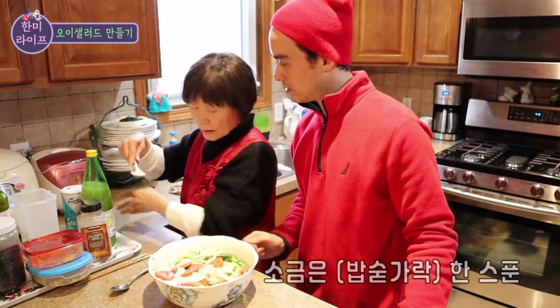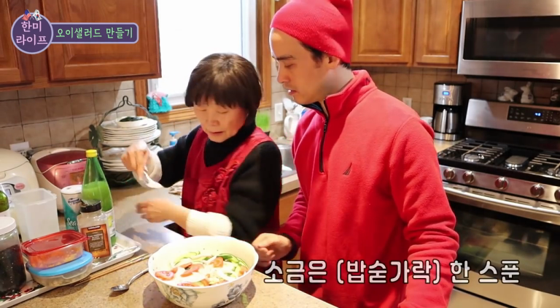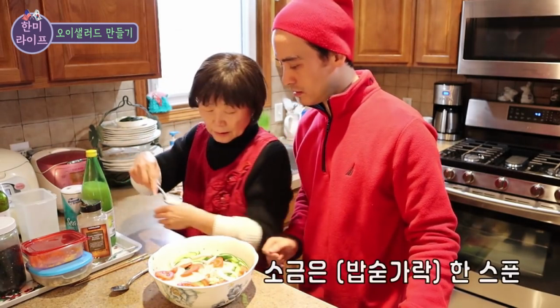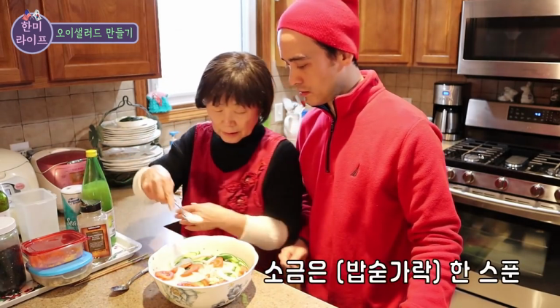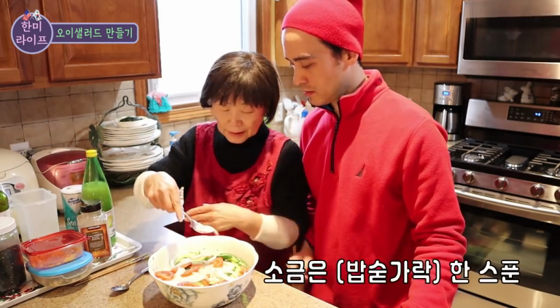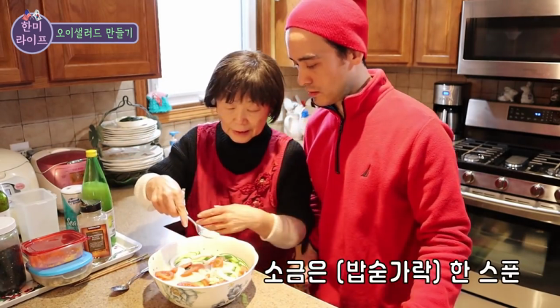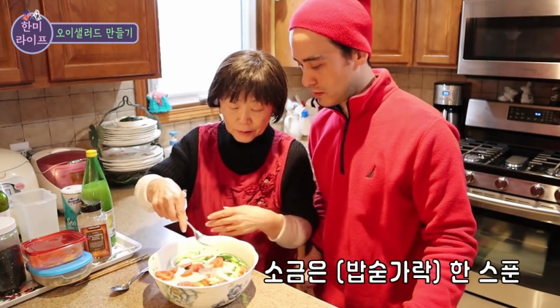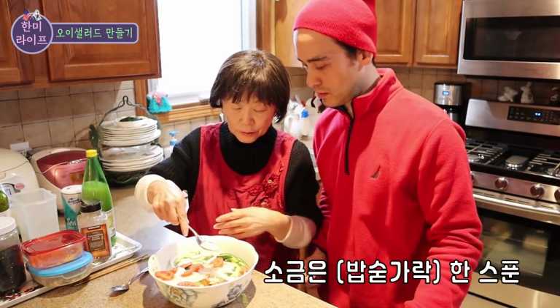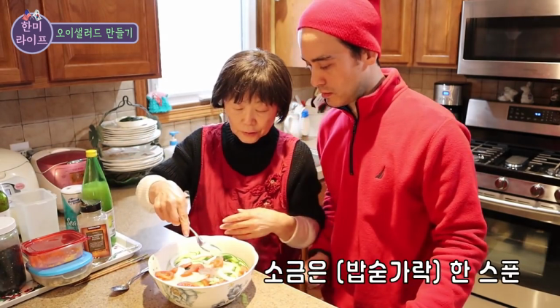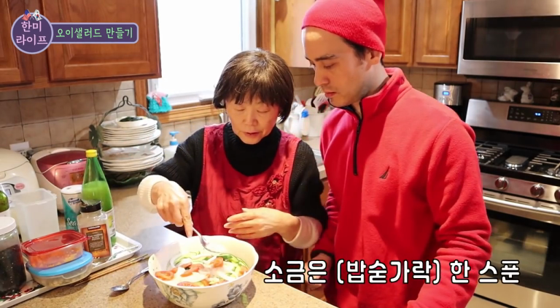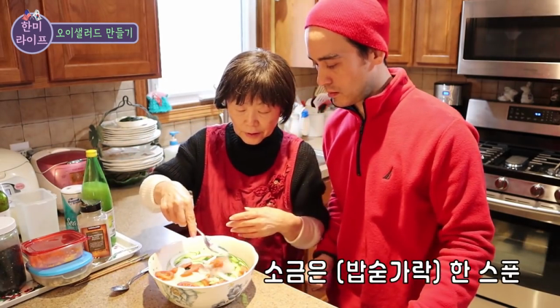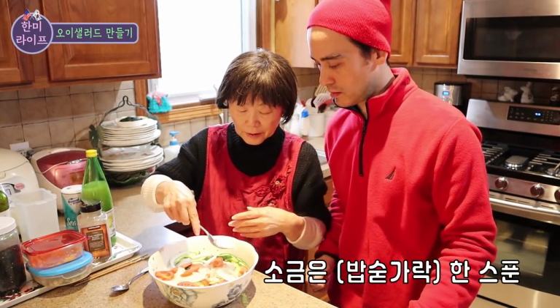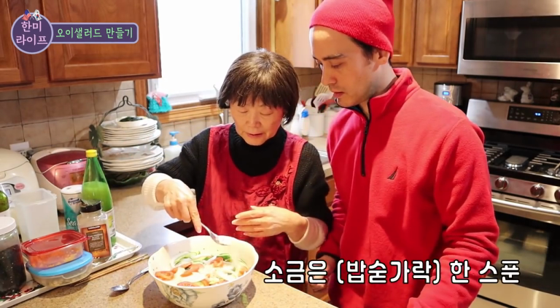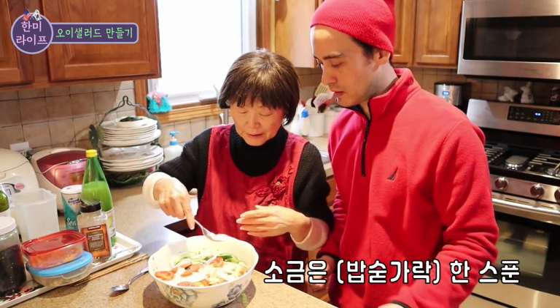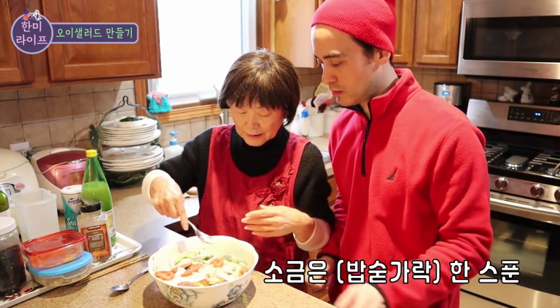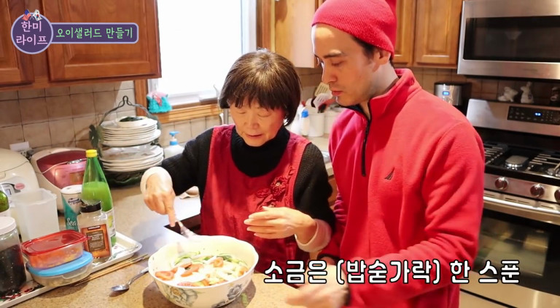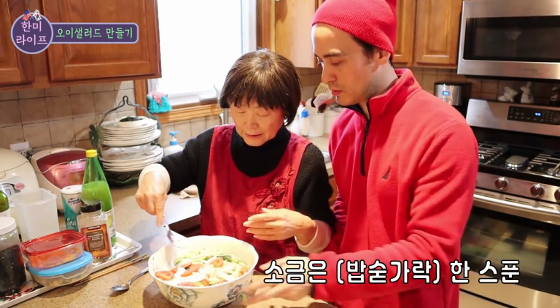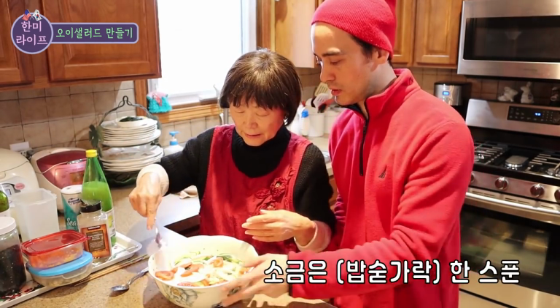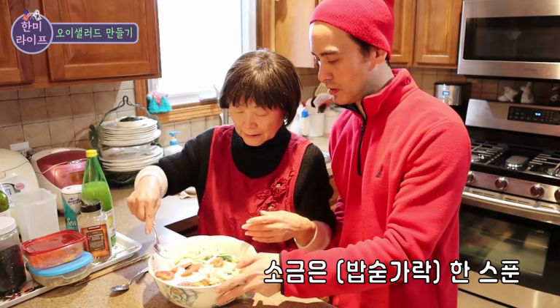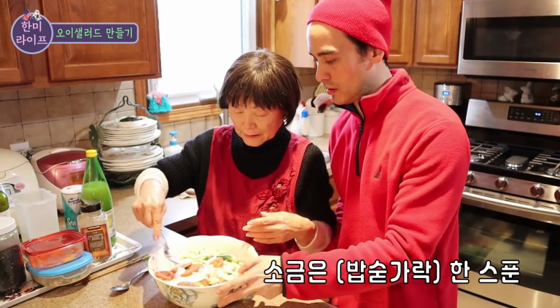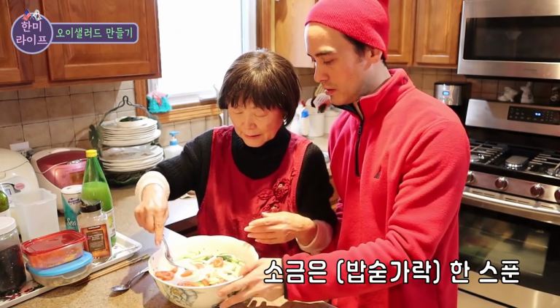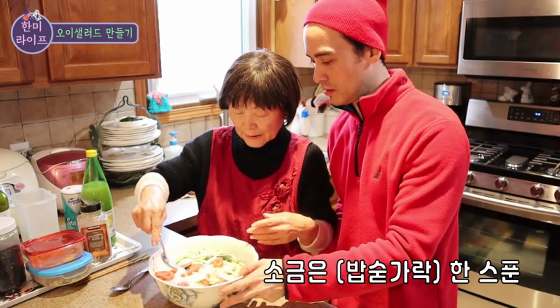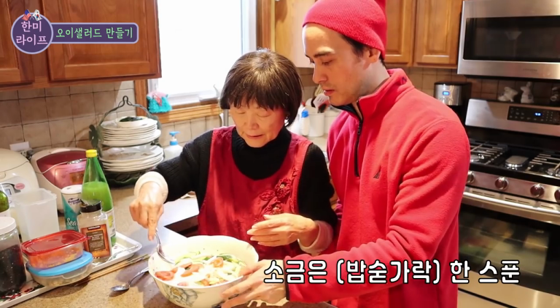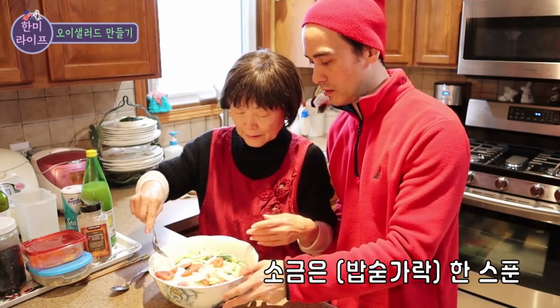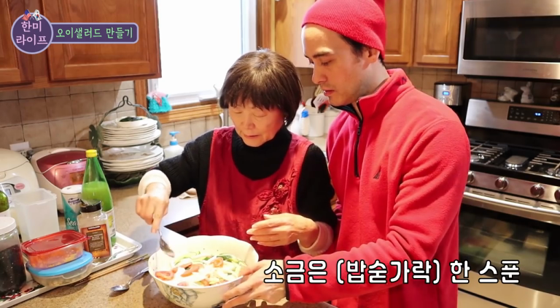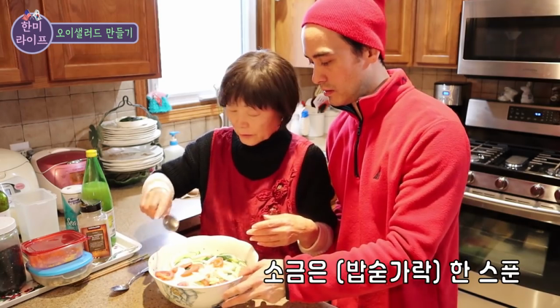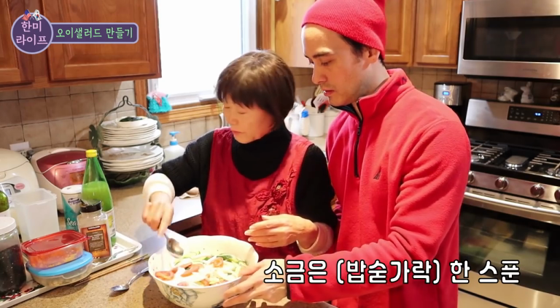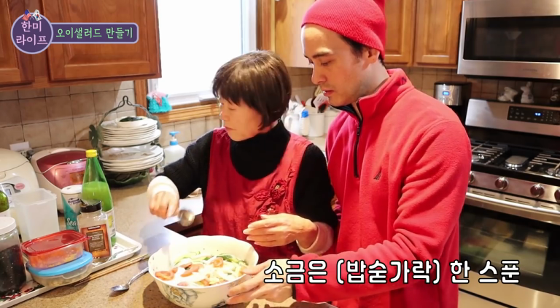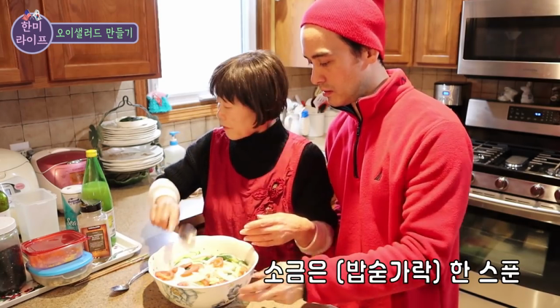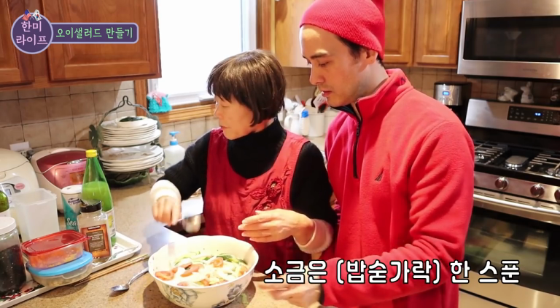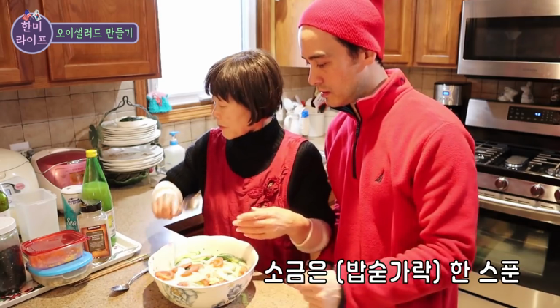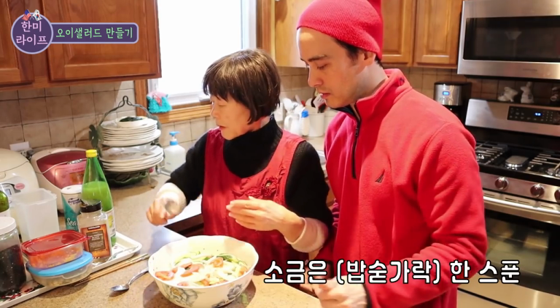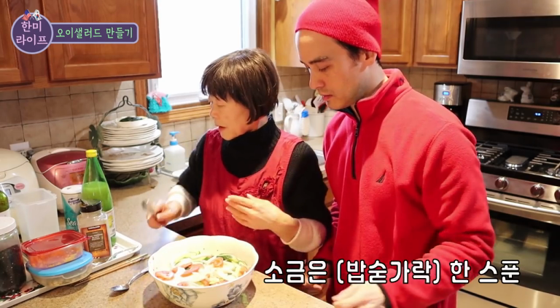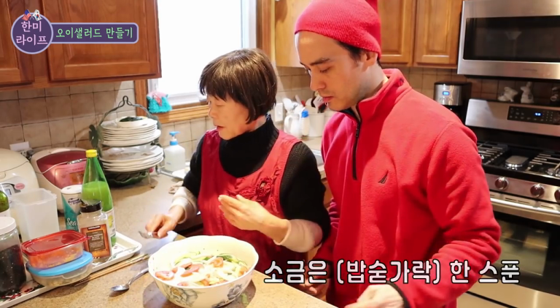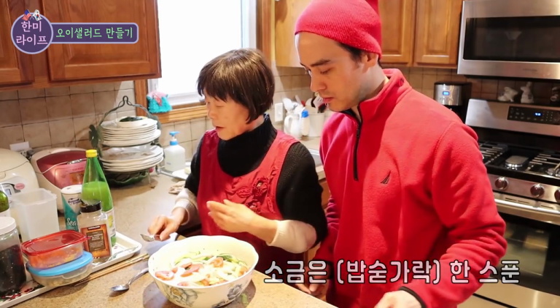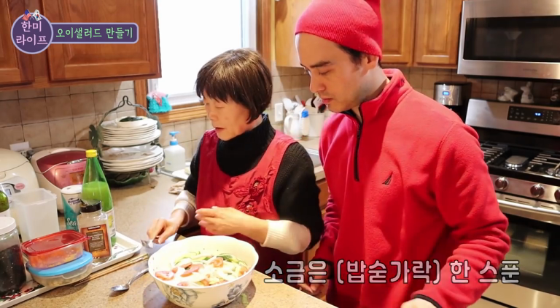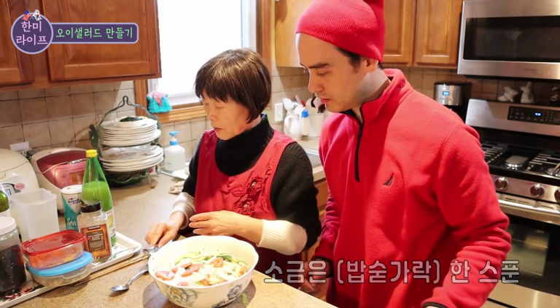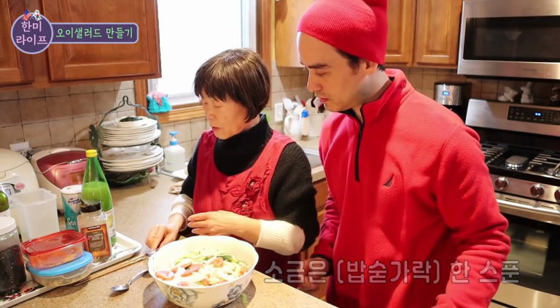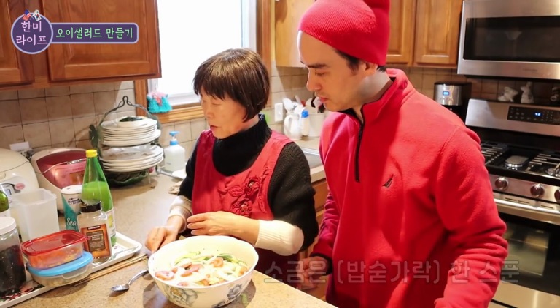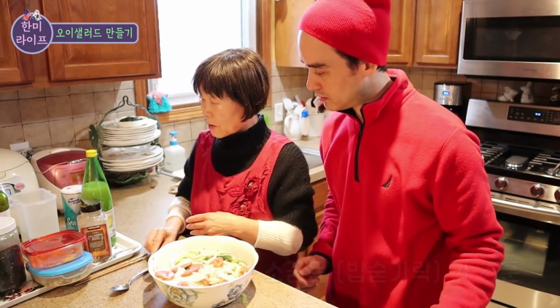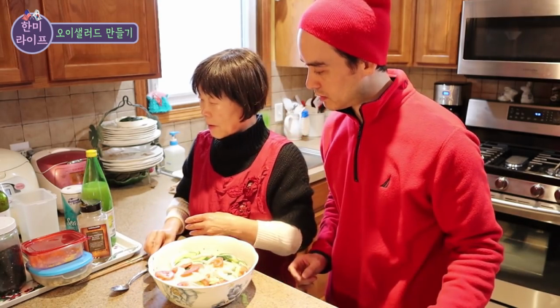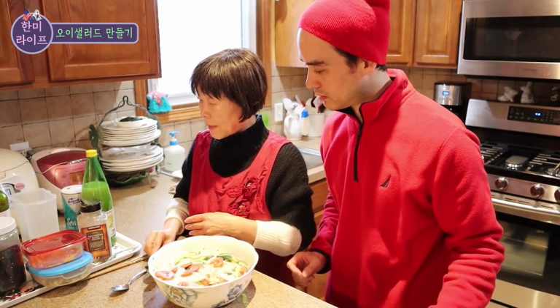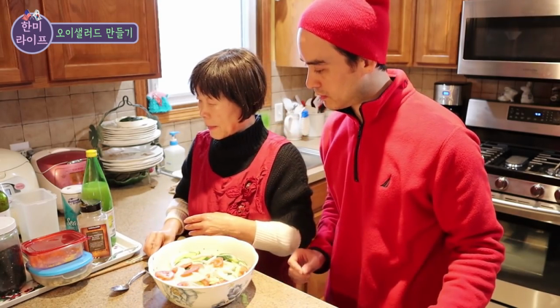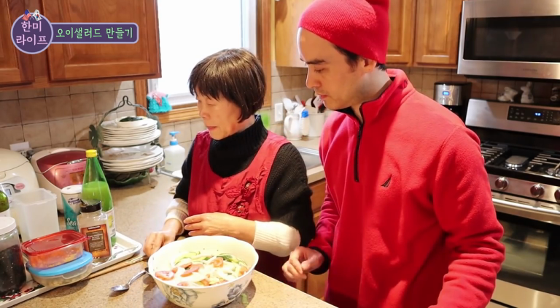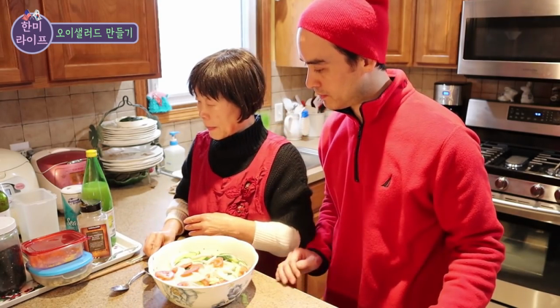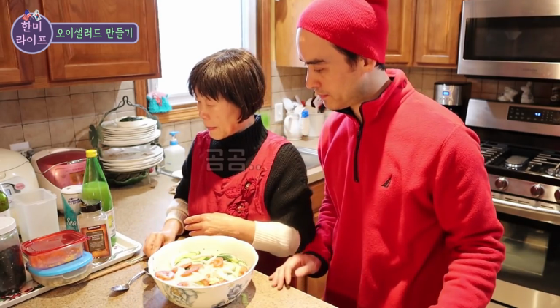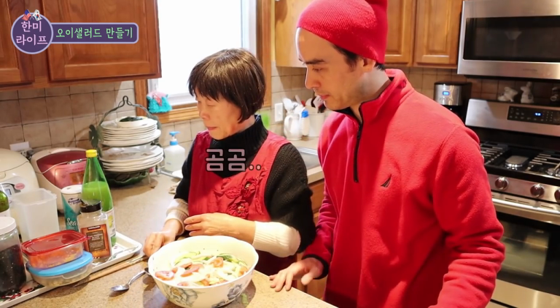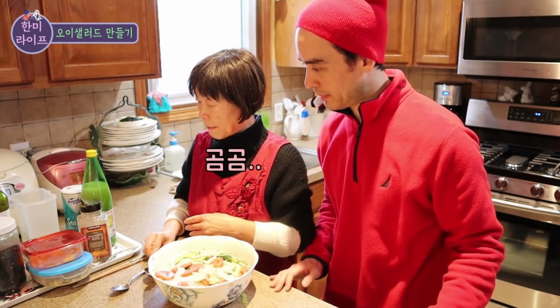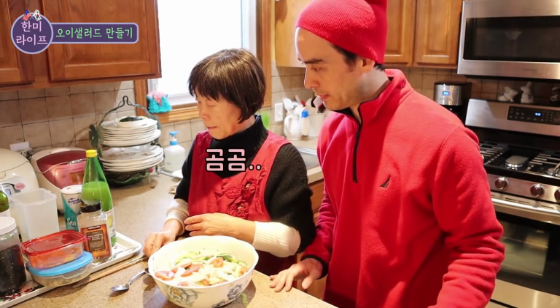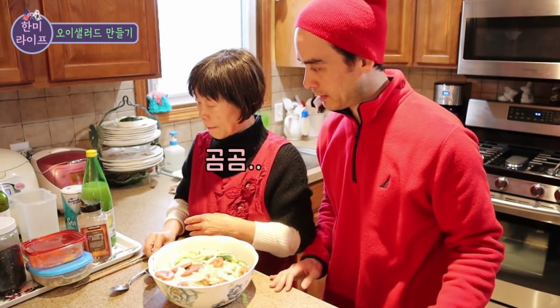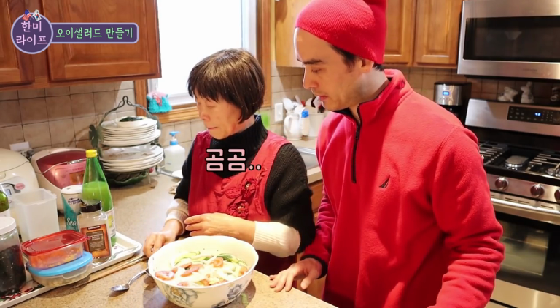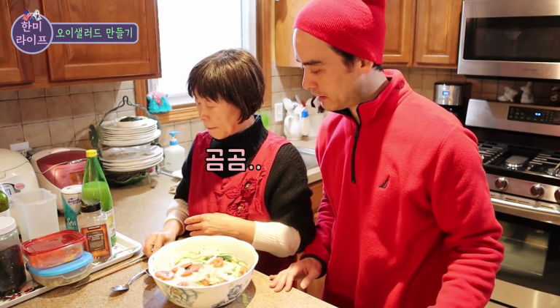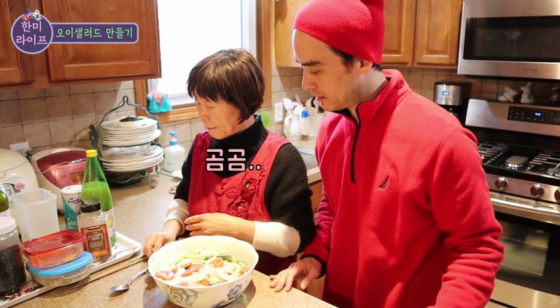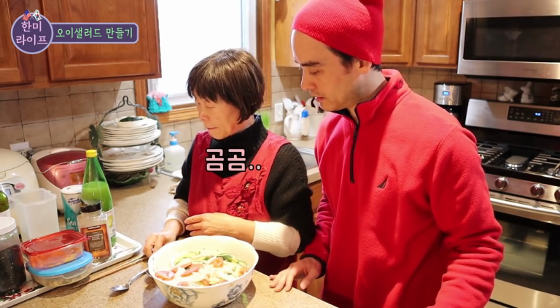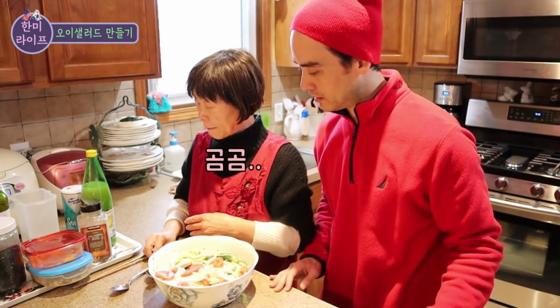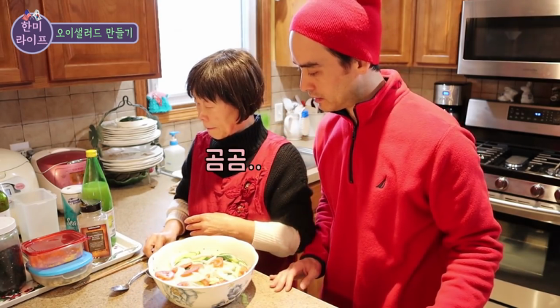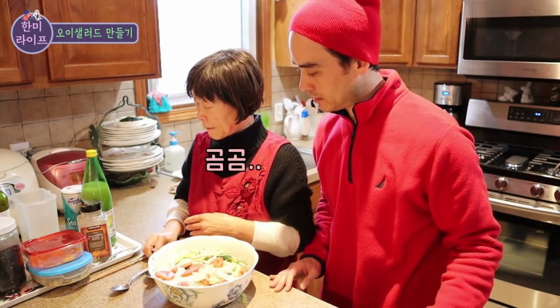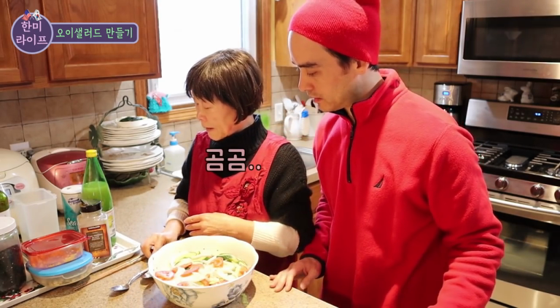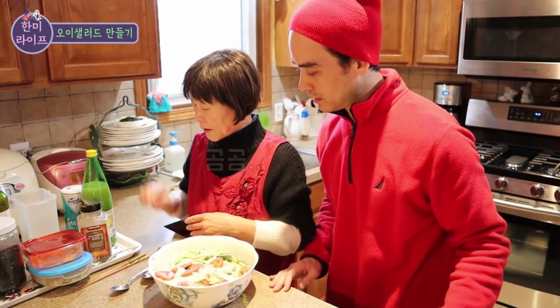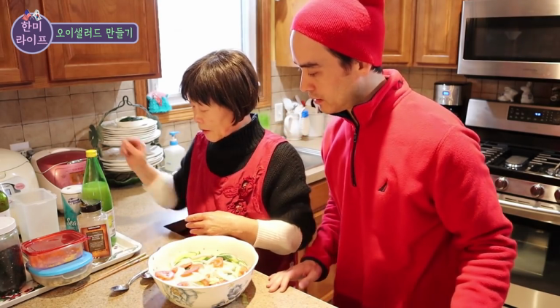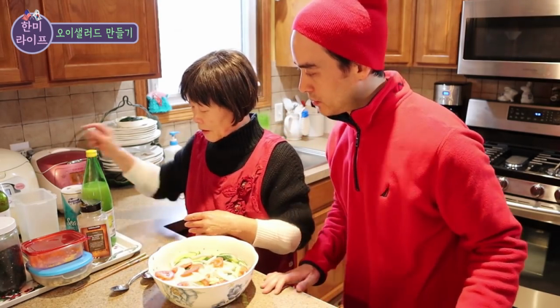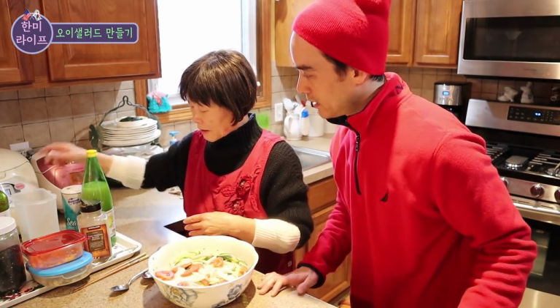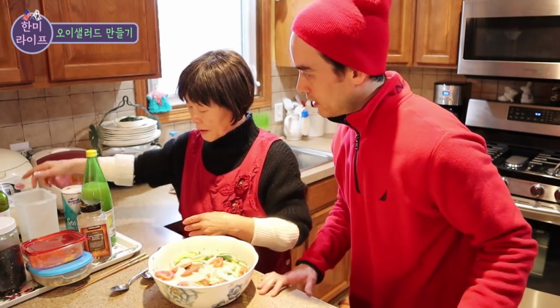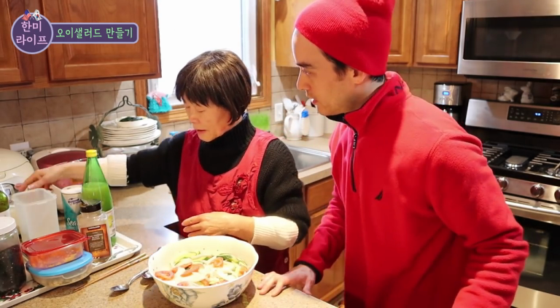Let's put it in — one cup. One cup. What's the next one?